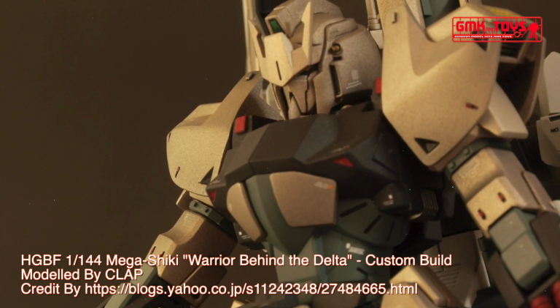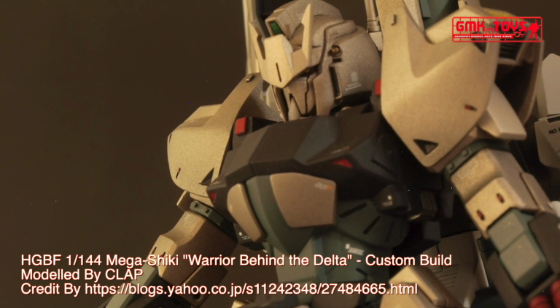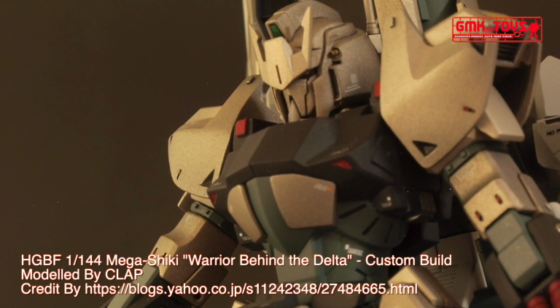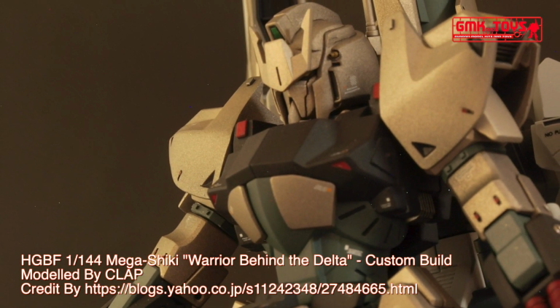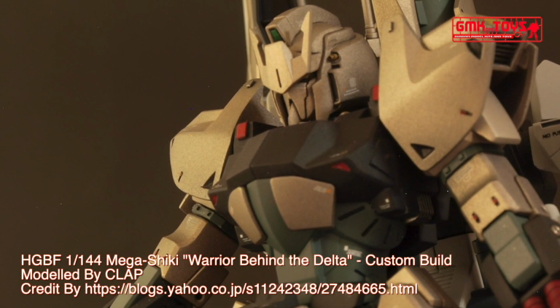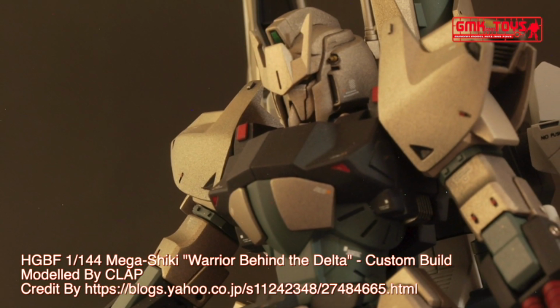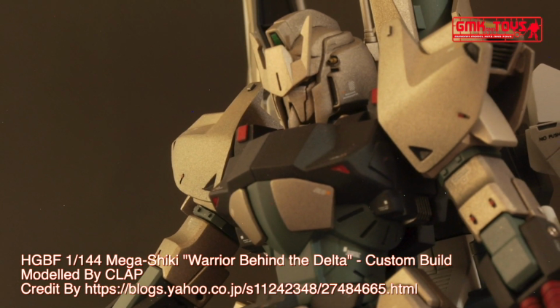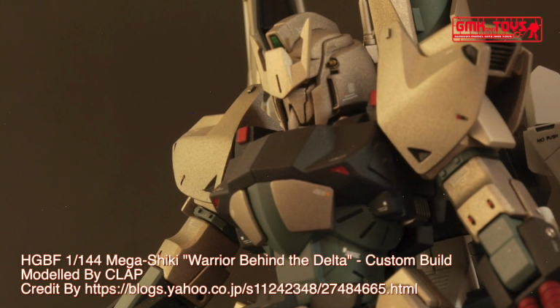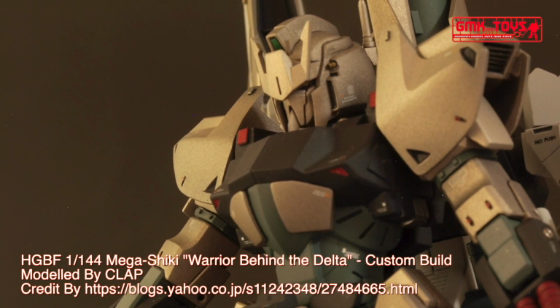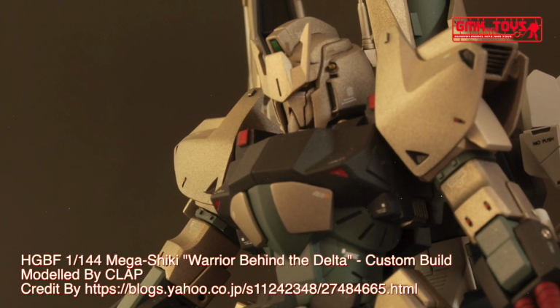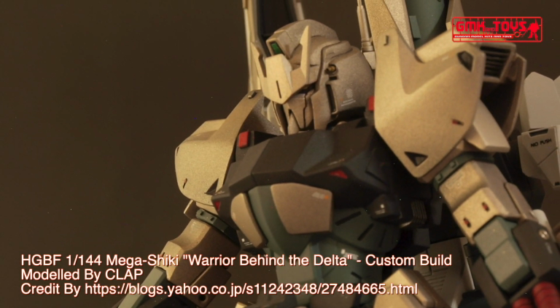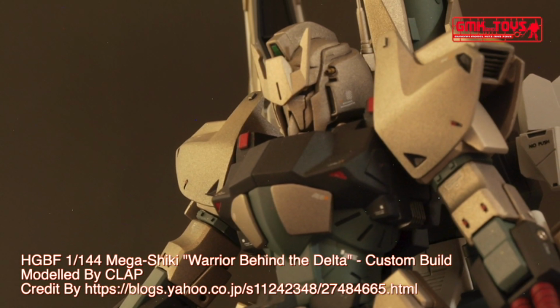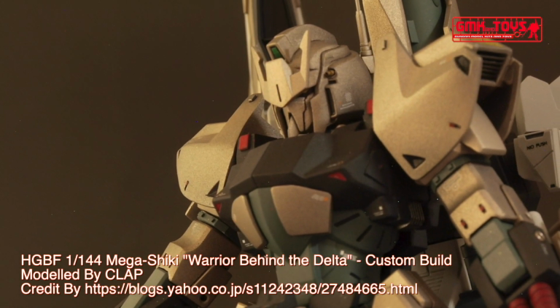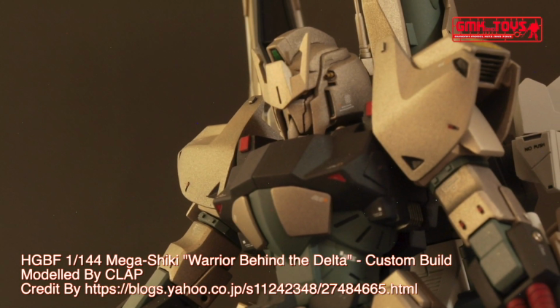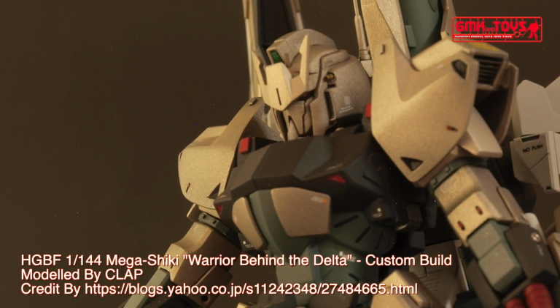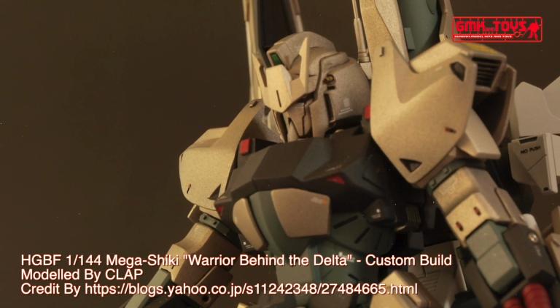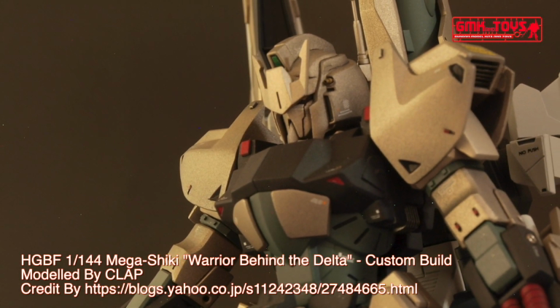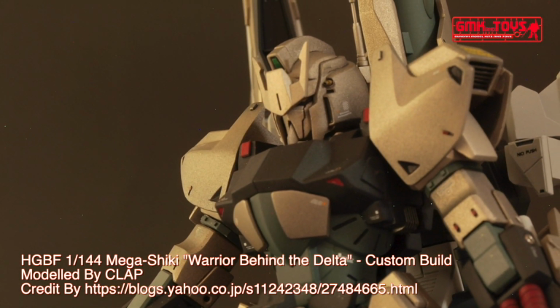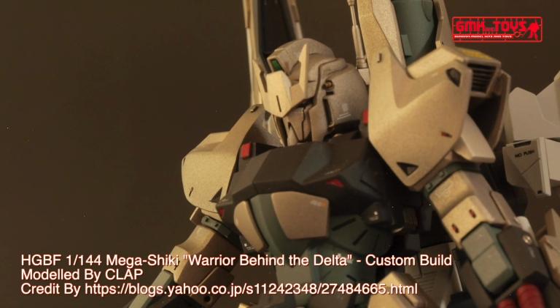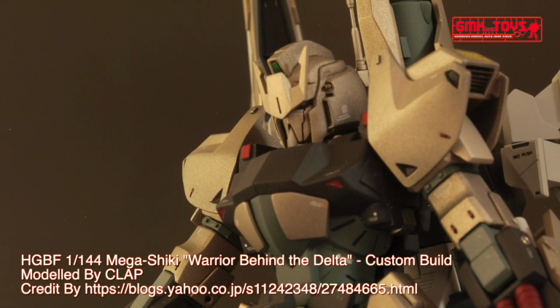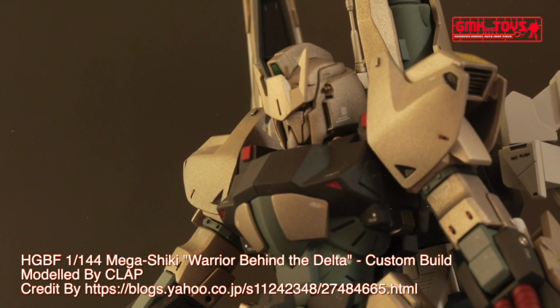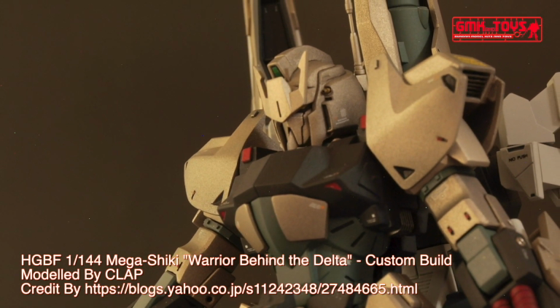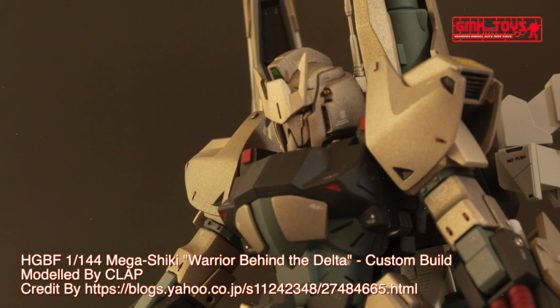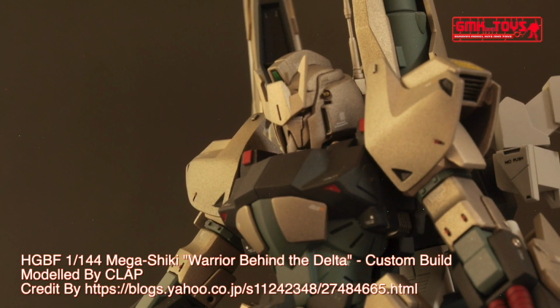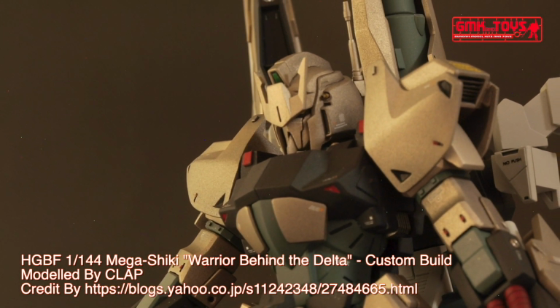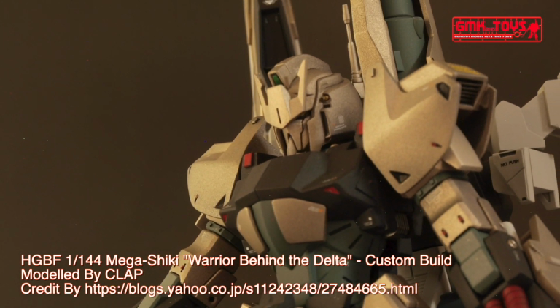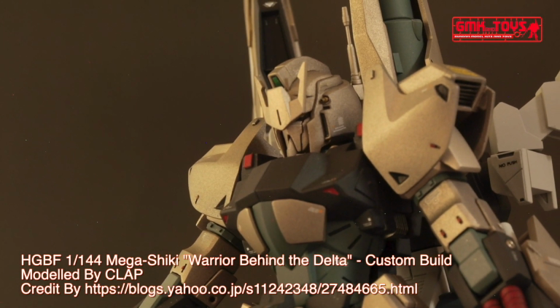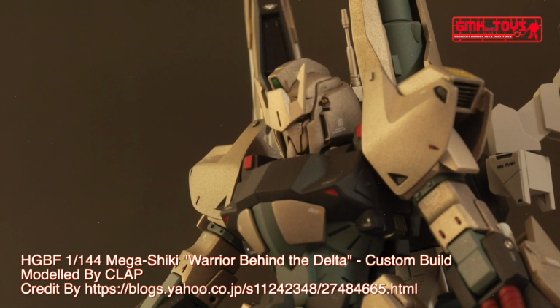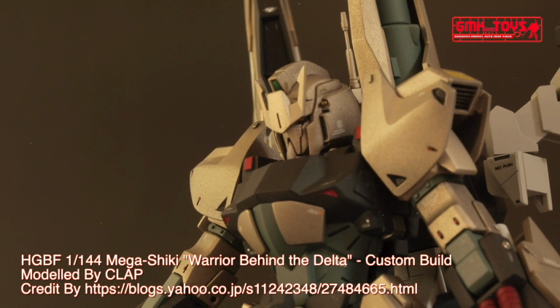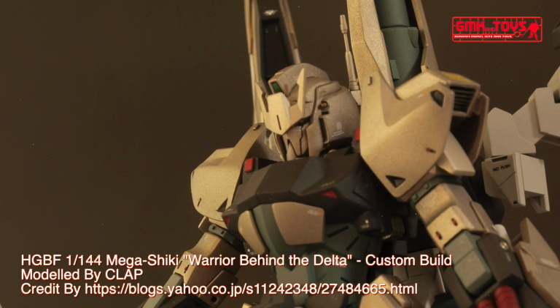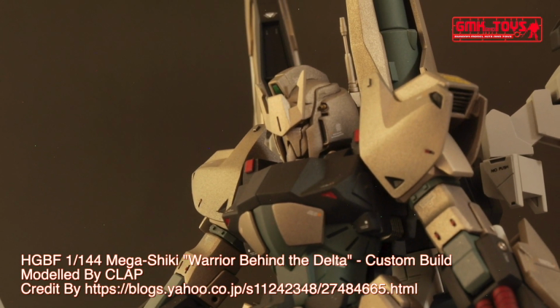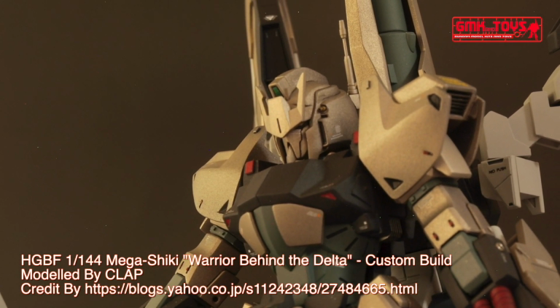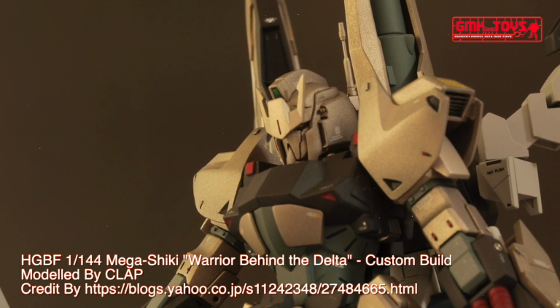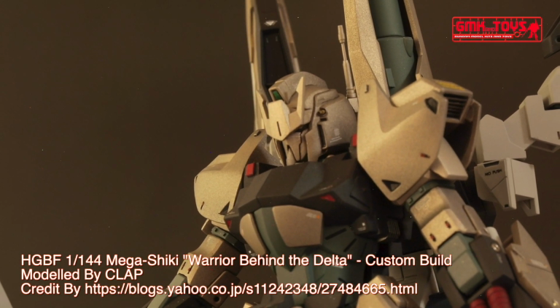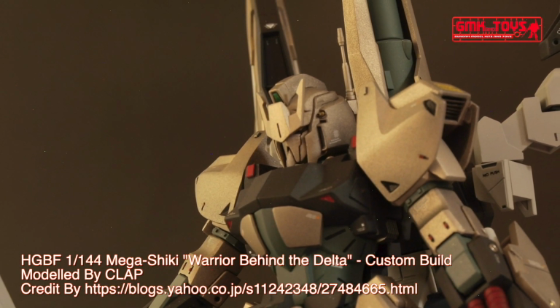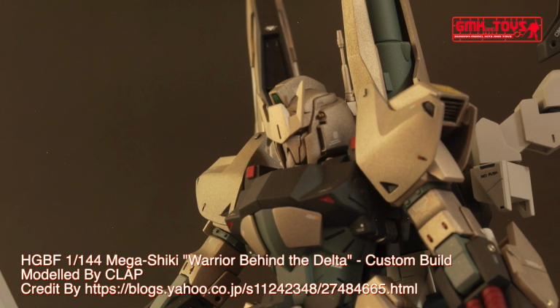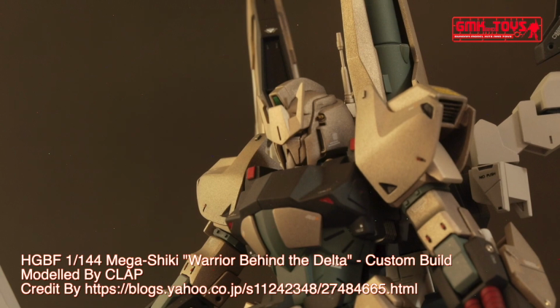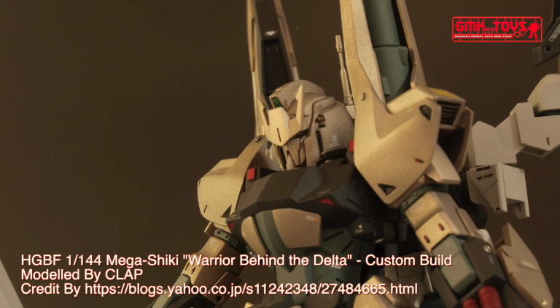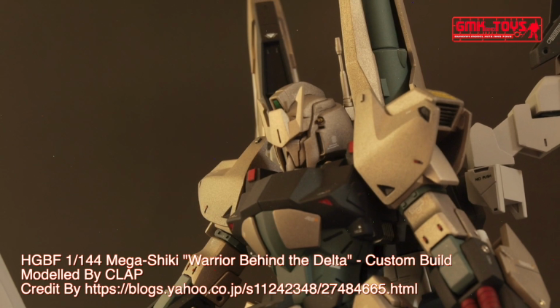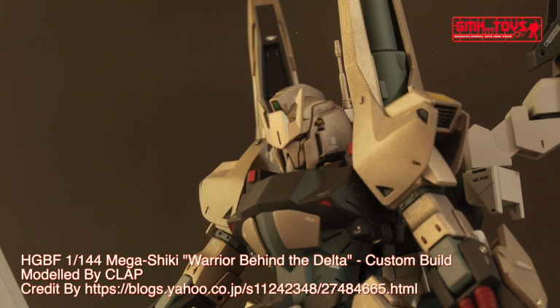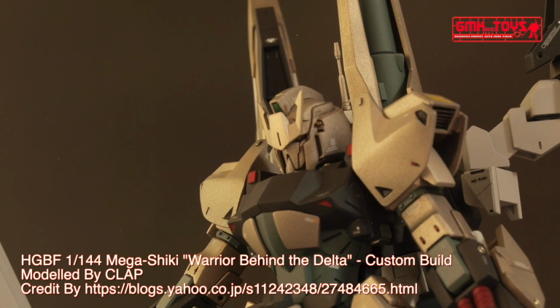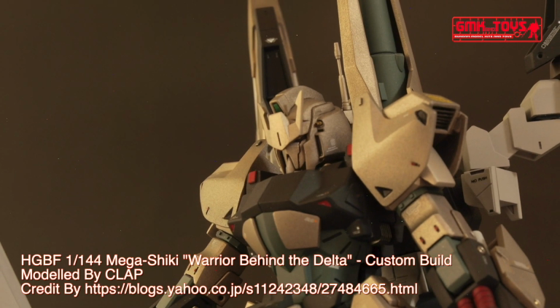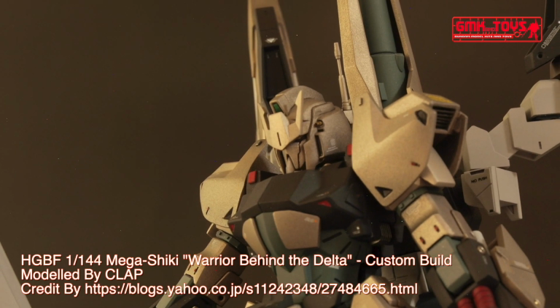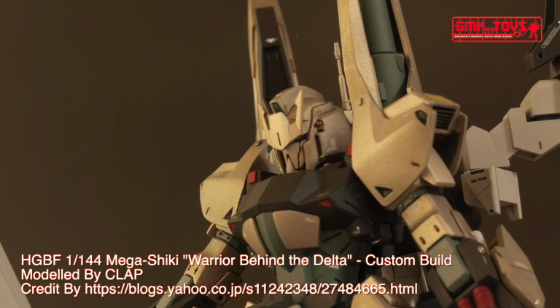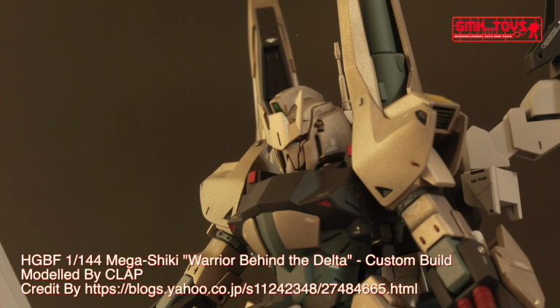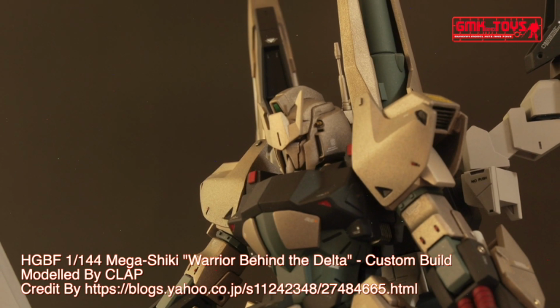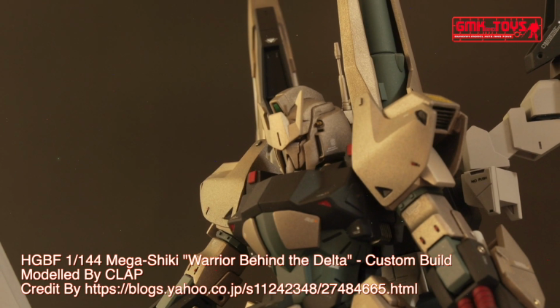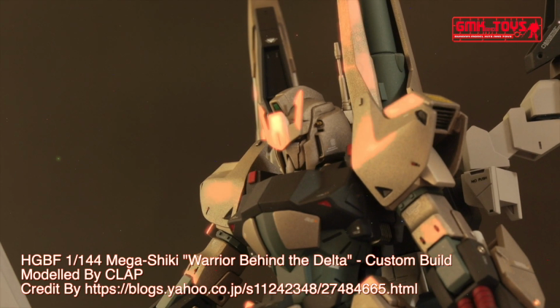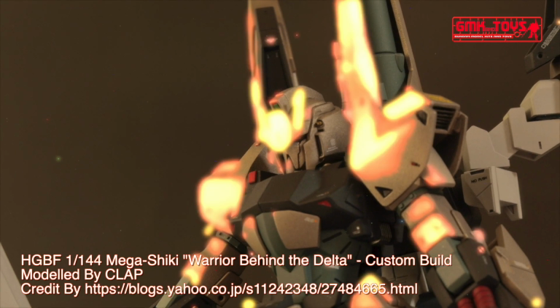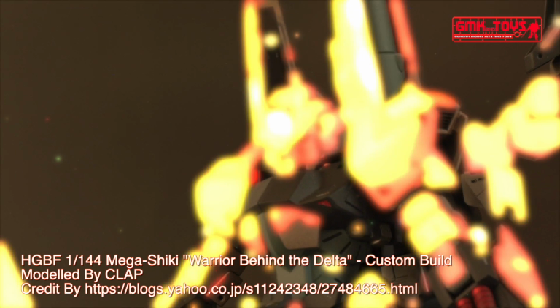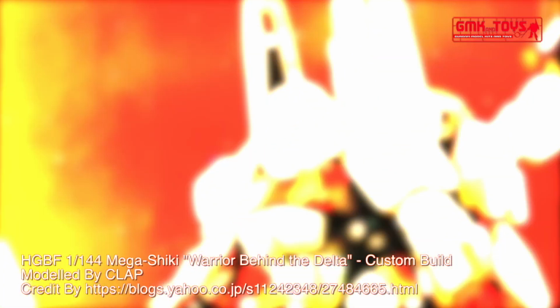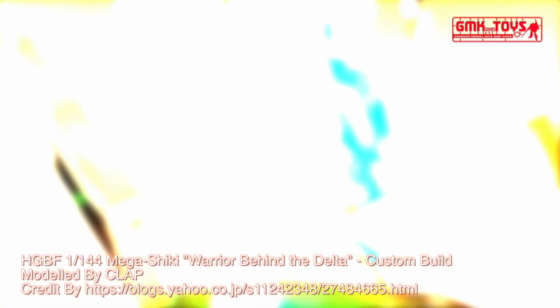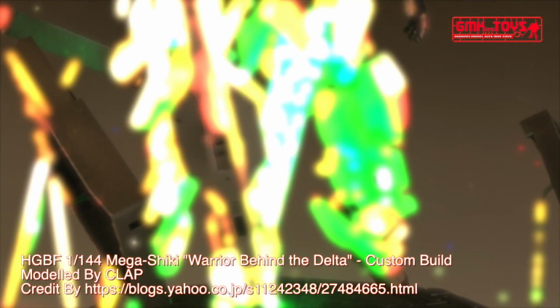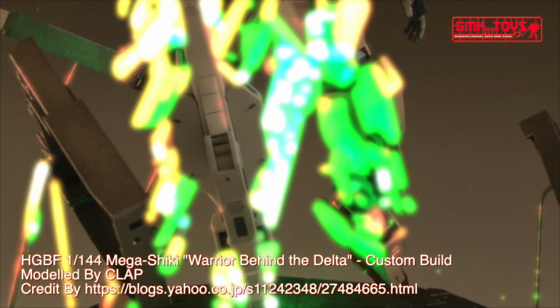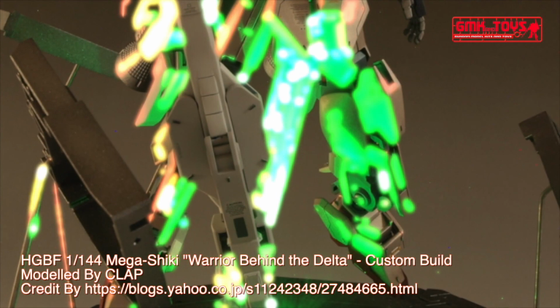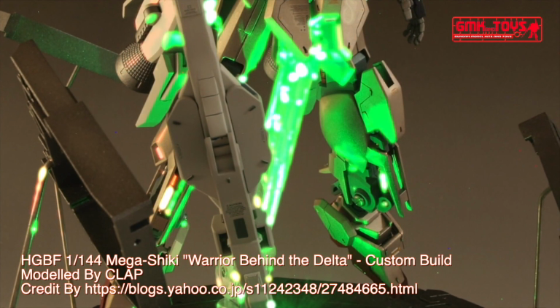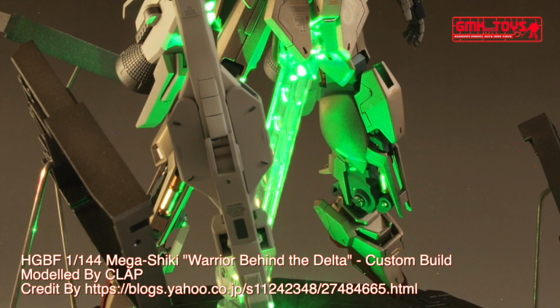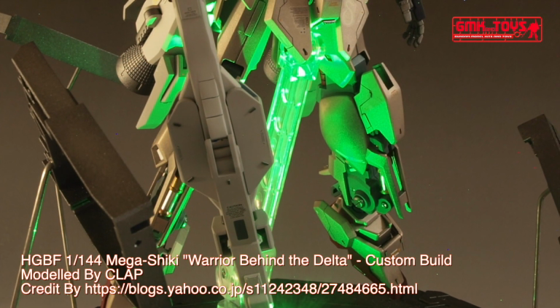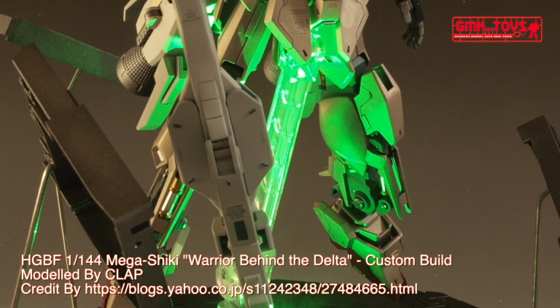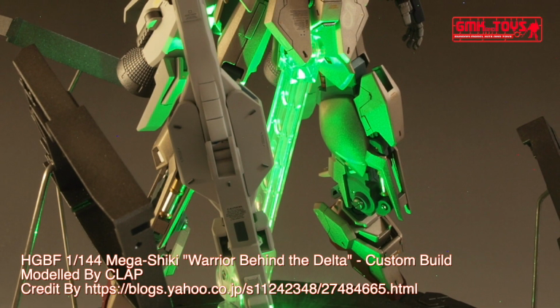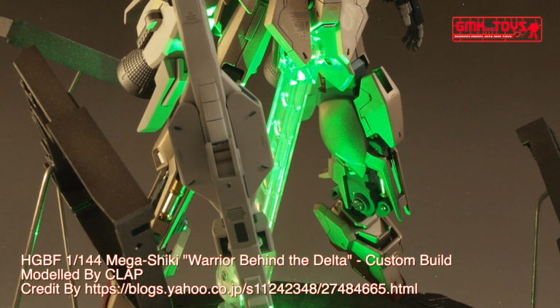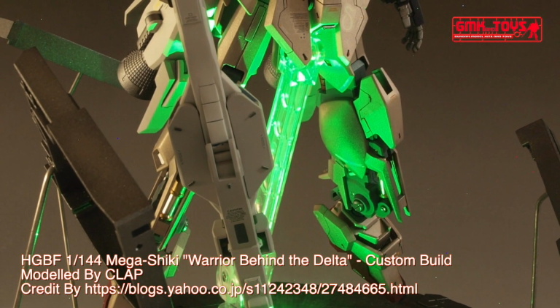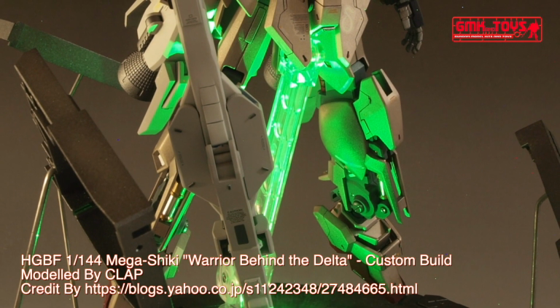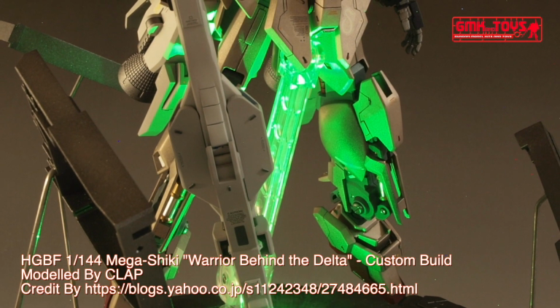Finally, this is the HGBF 1/144th, Mega Shiki, Warrior Behind the Delta, custom build by Clapp.